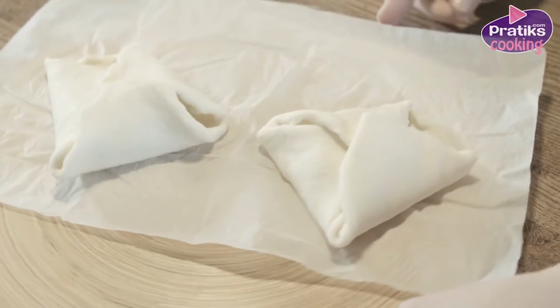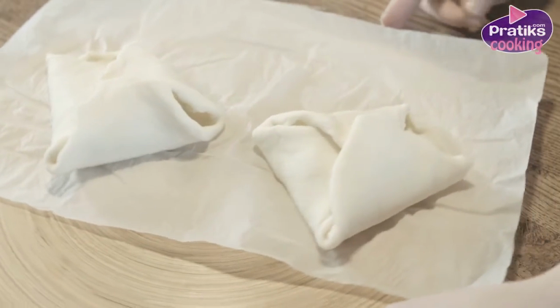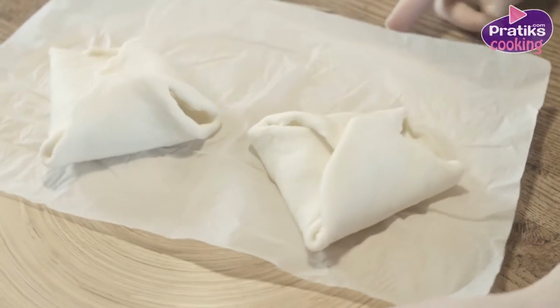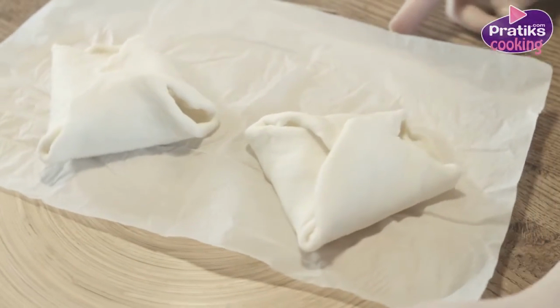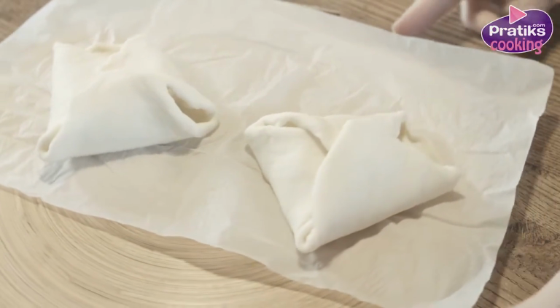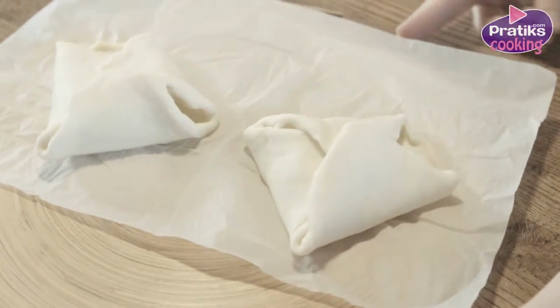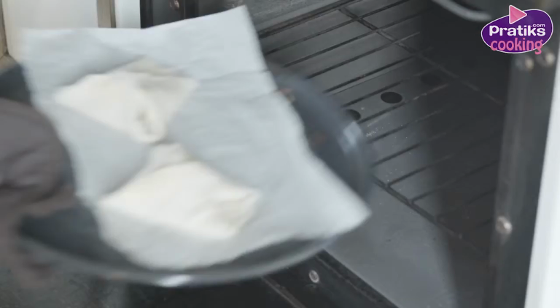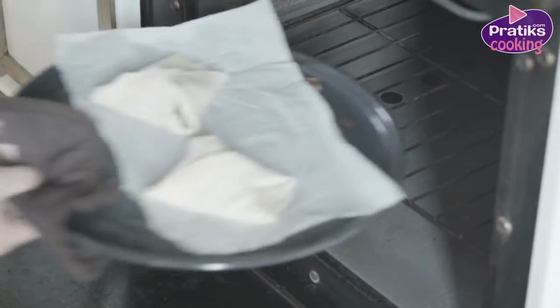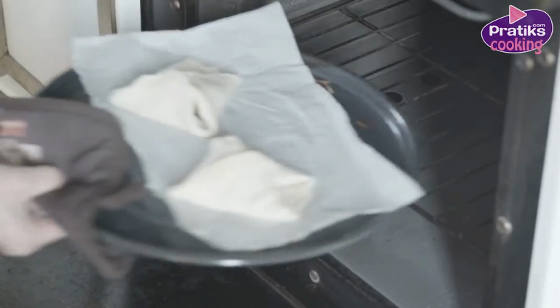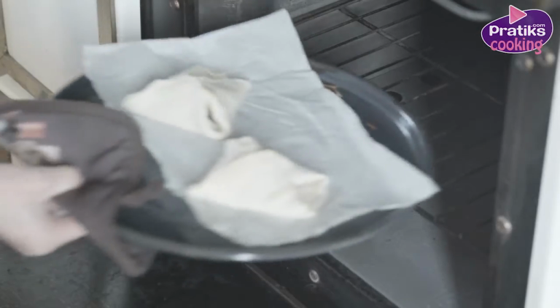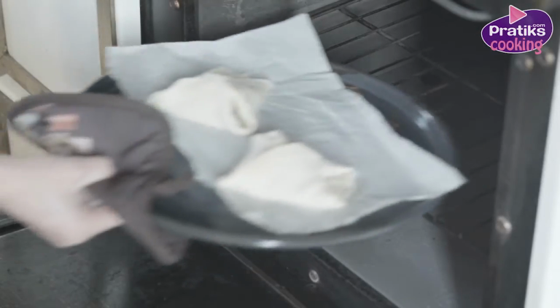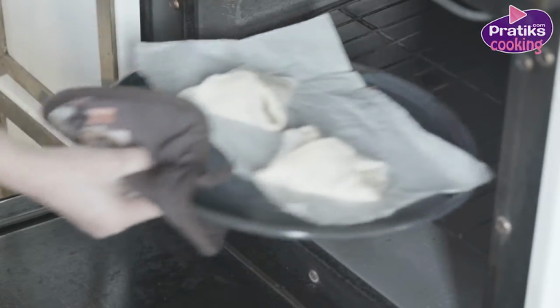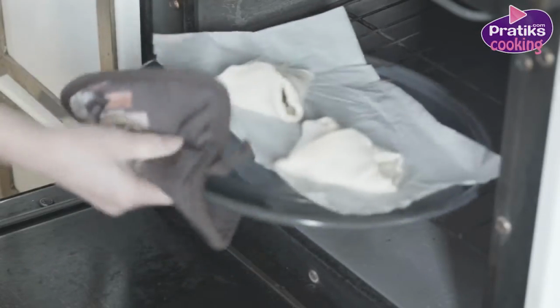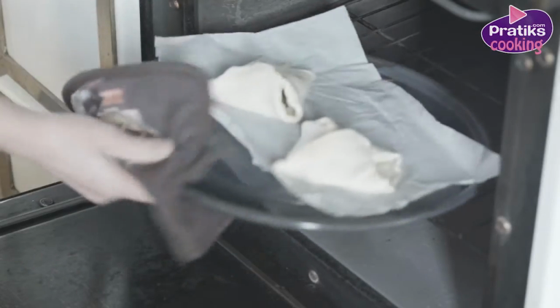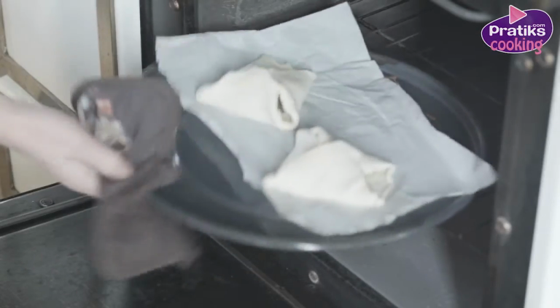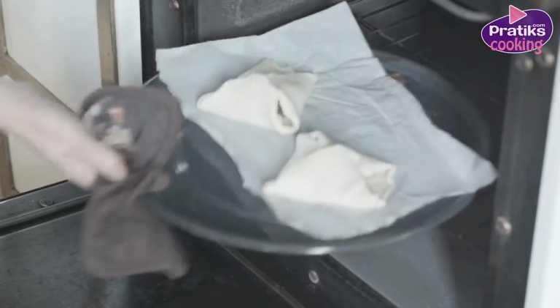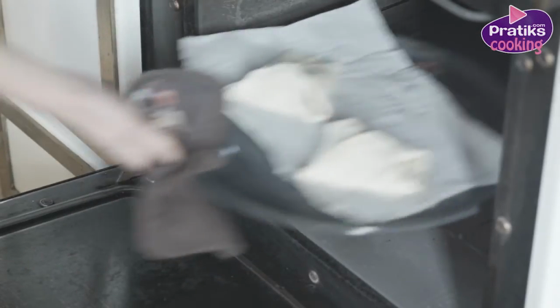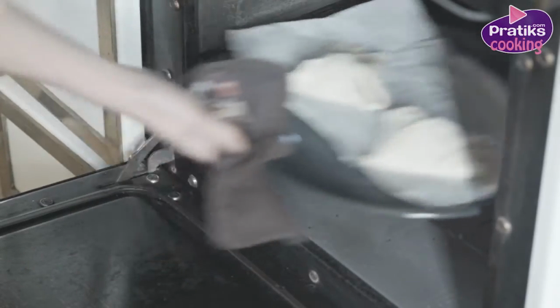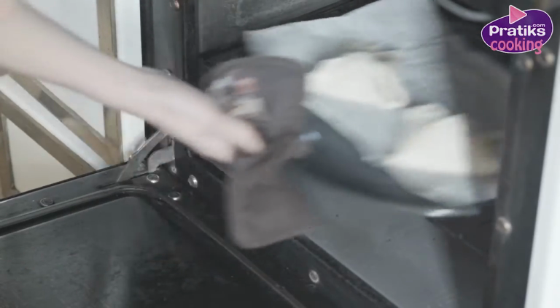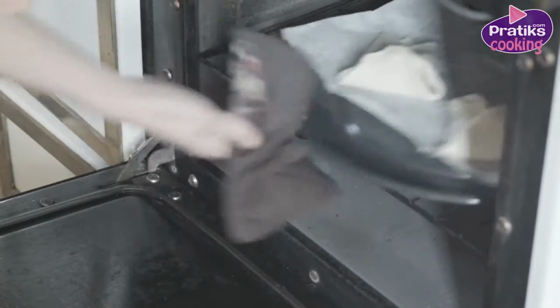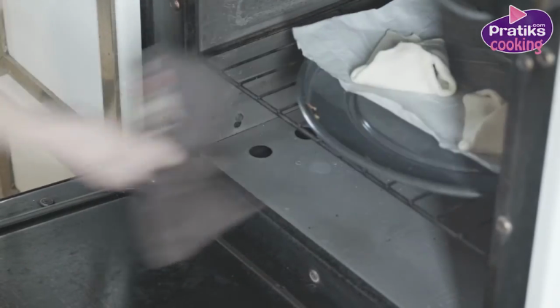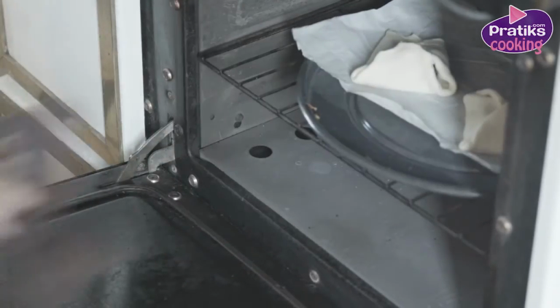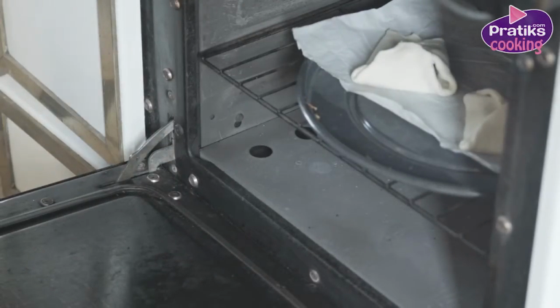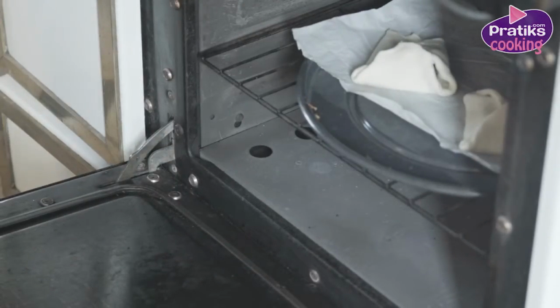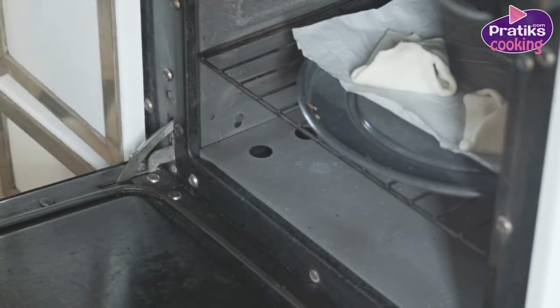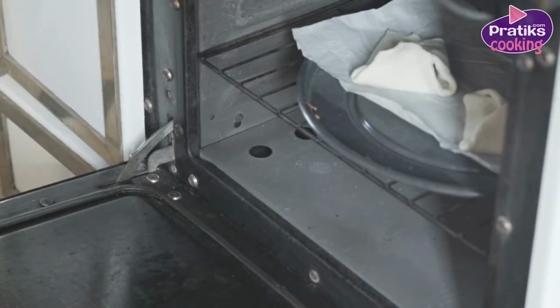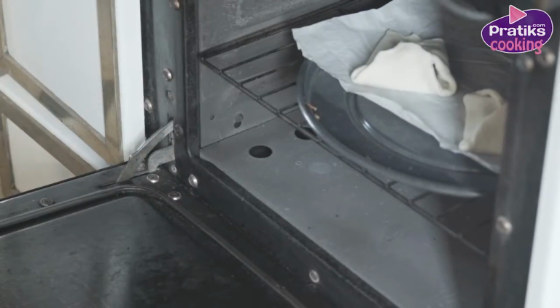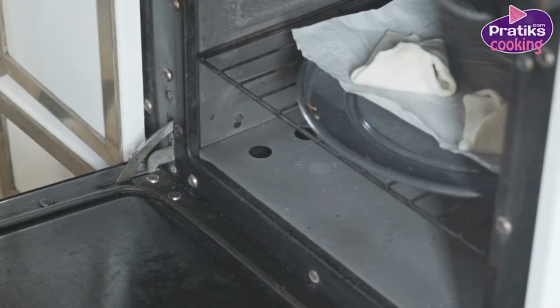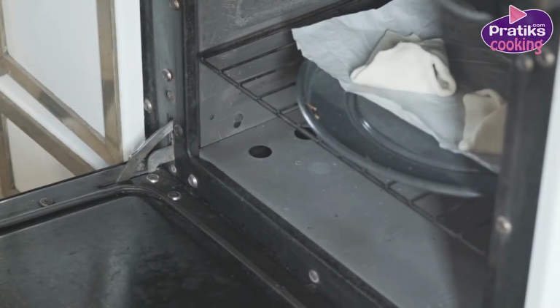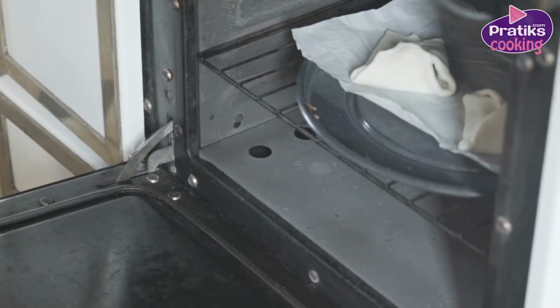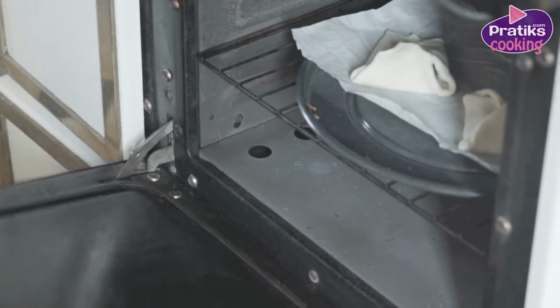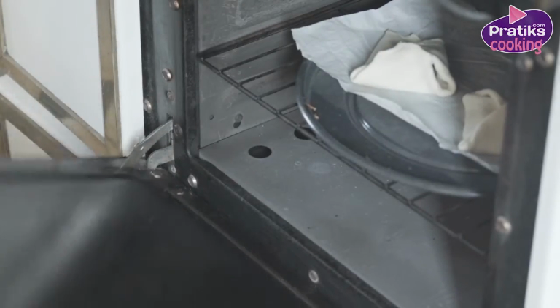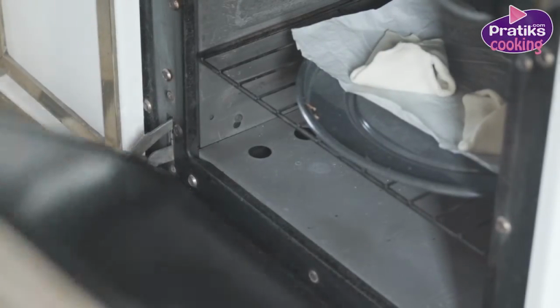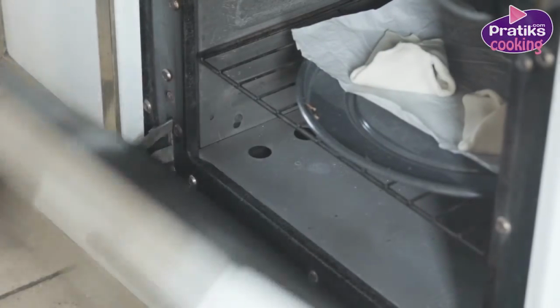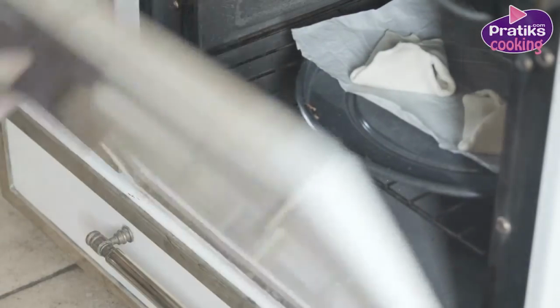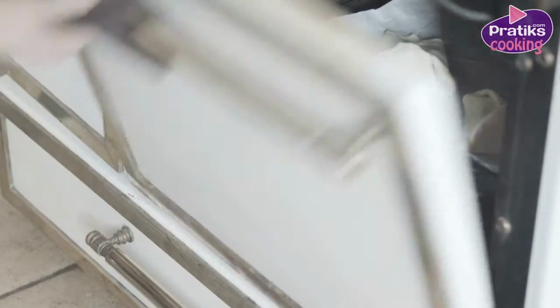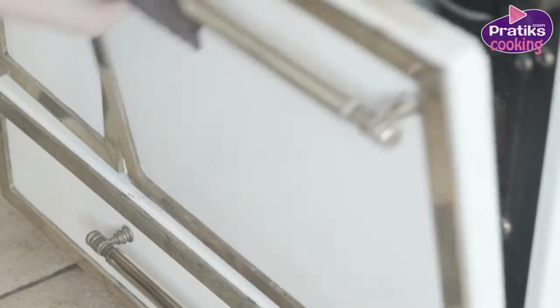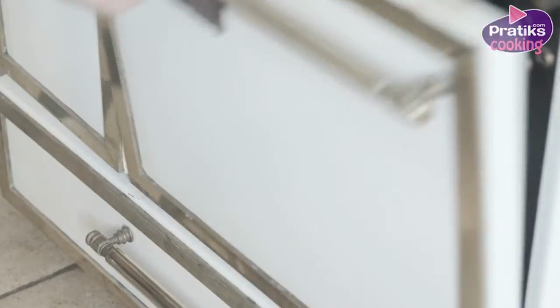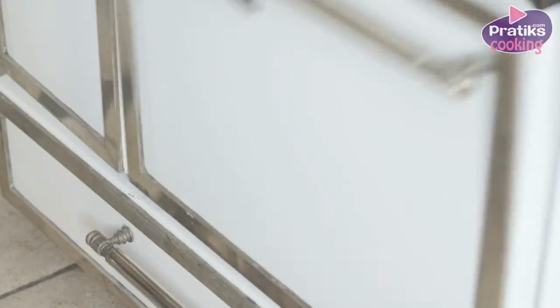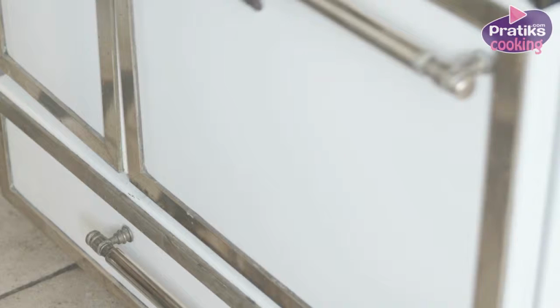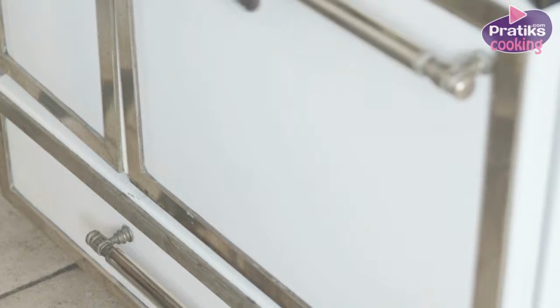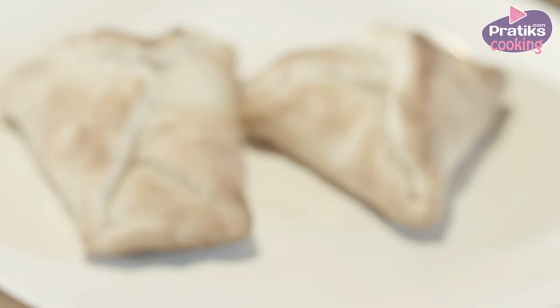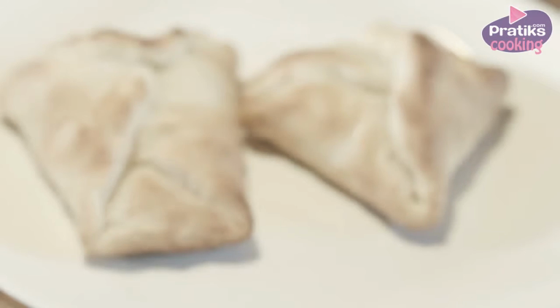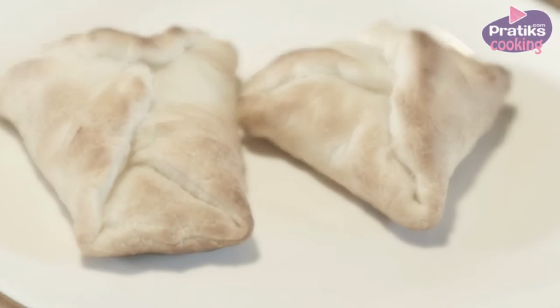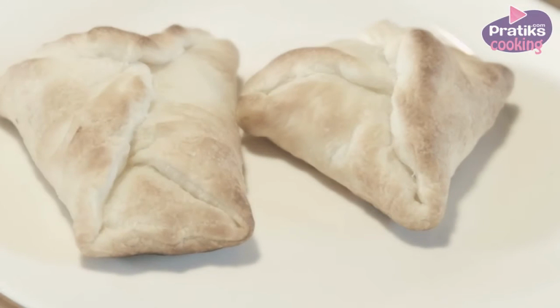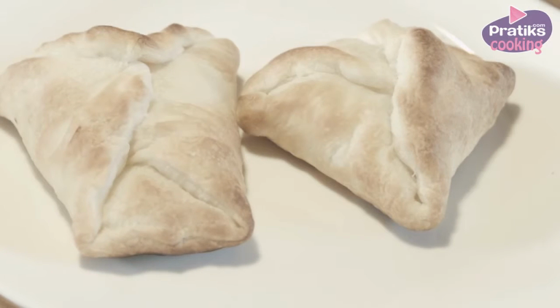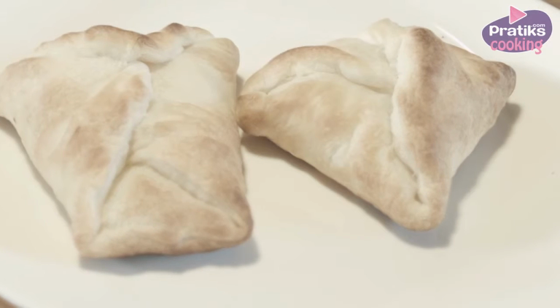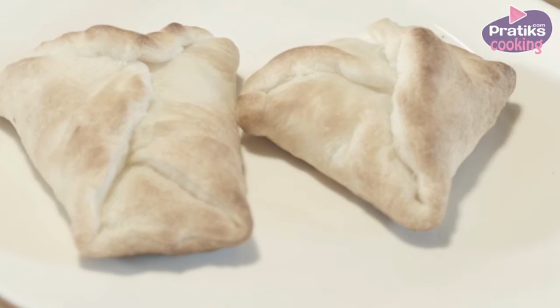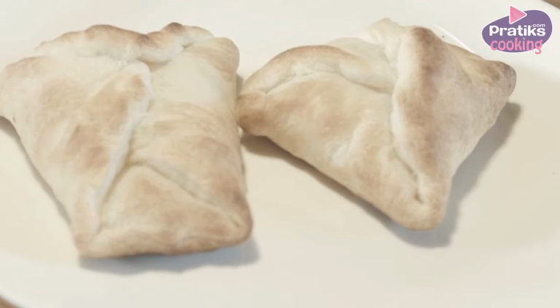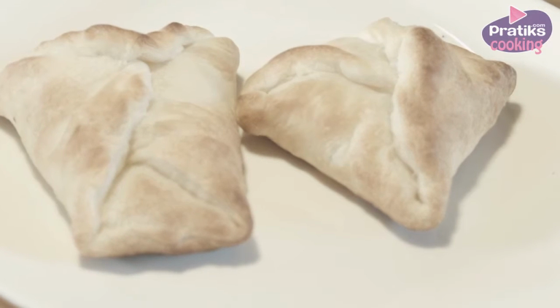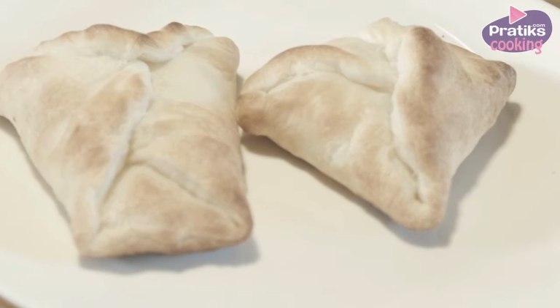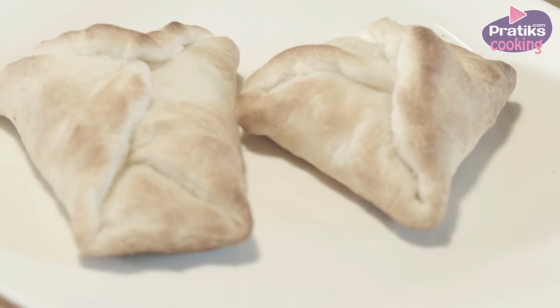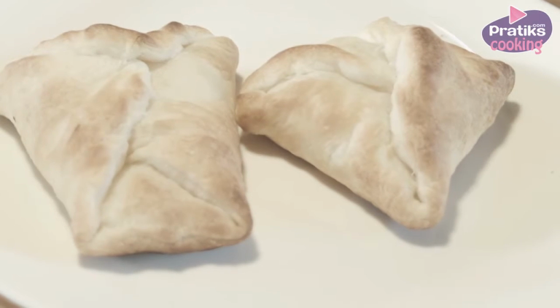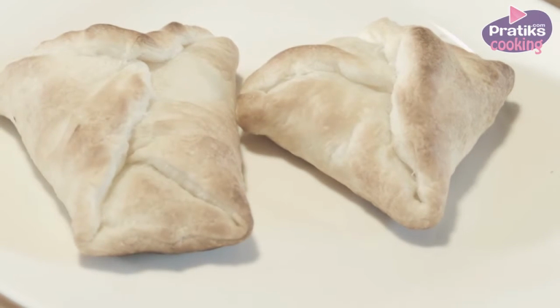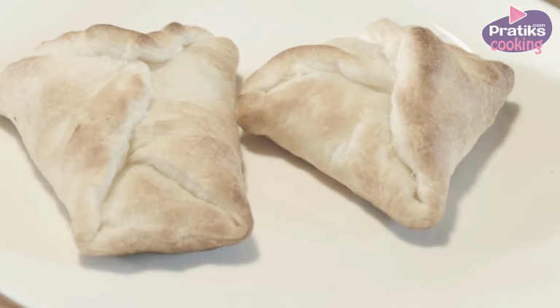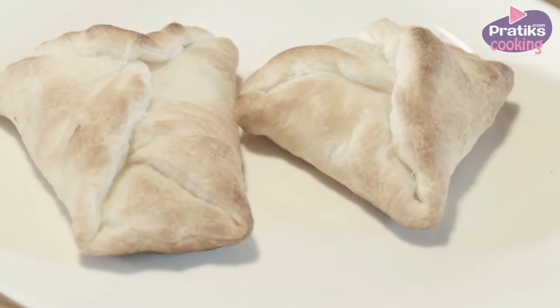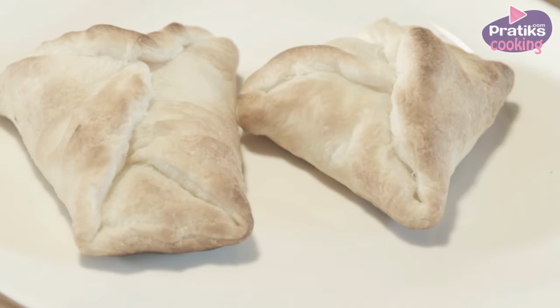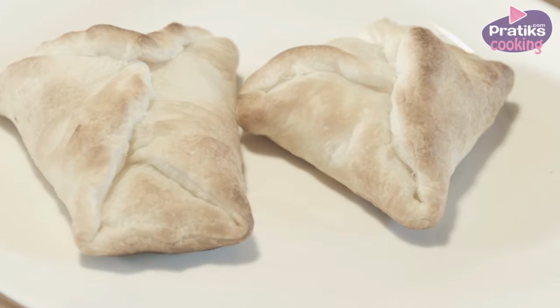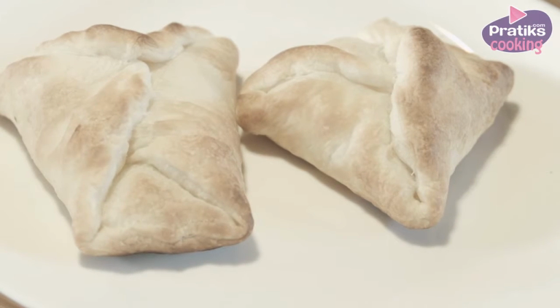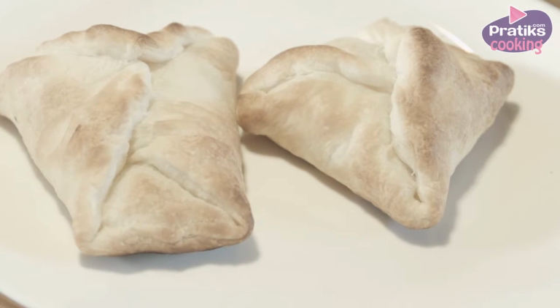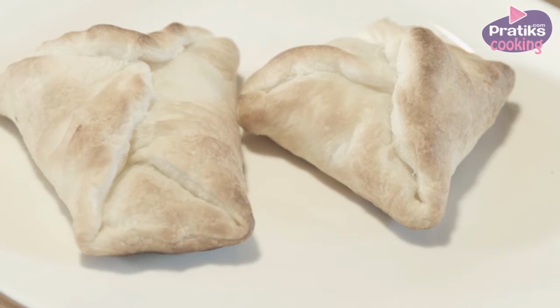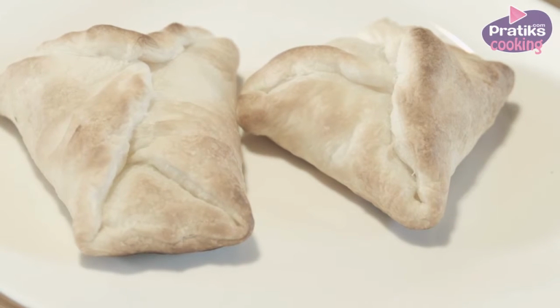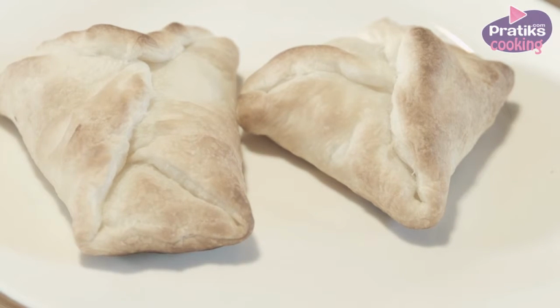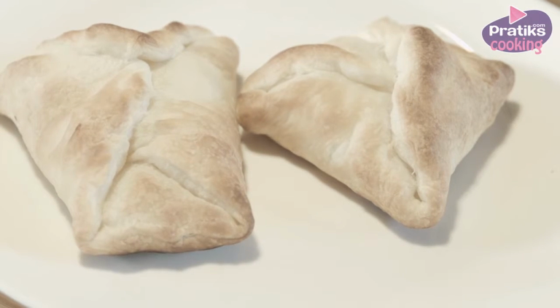Preheat the oven at 160 degrees and leave the pie in the oven for 20 minutes. Serve immediately afterwards.